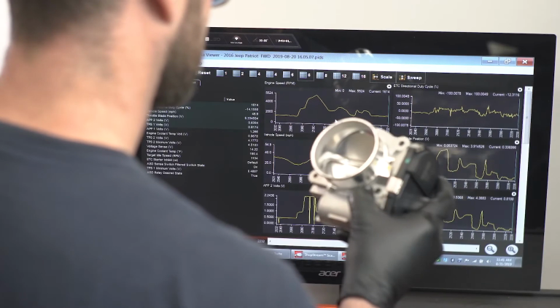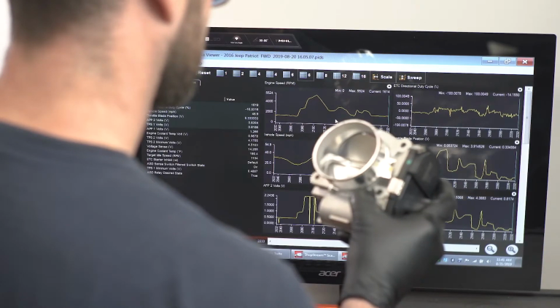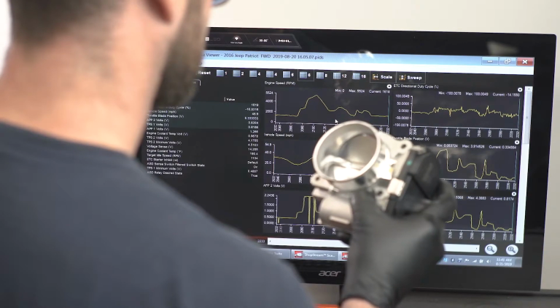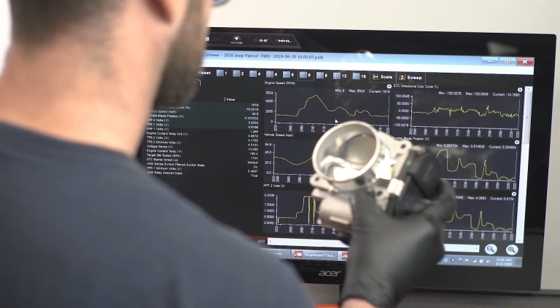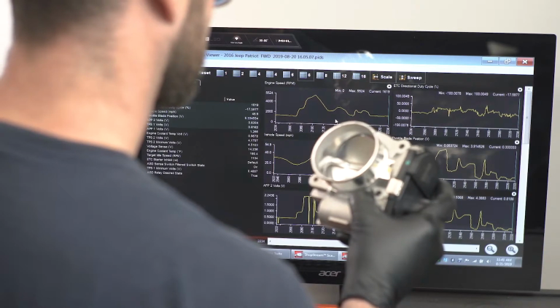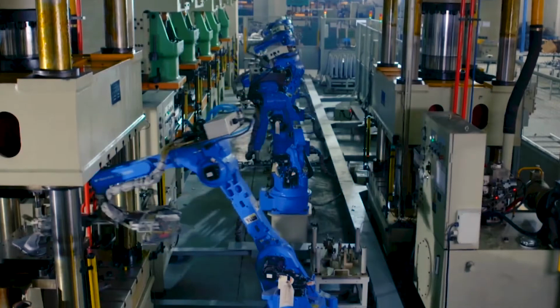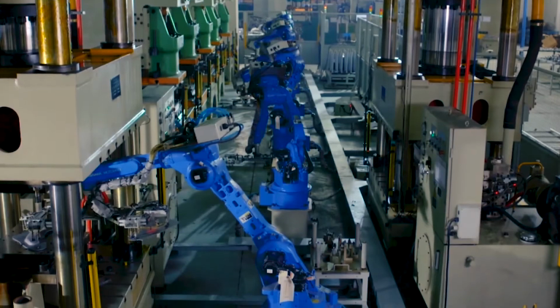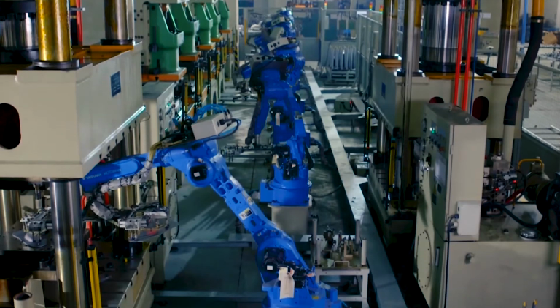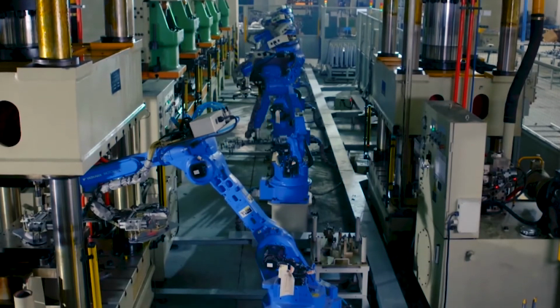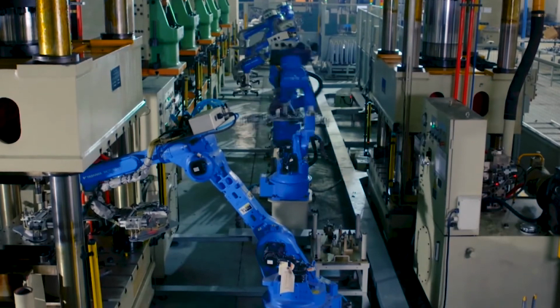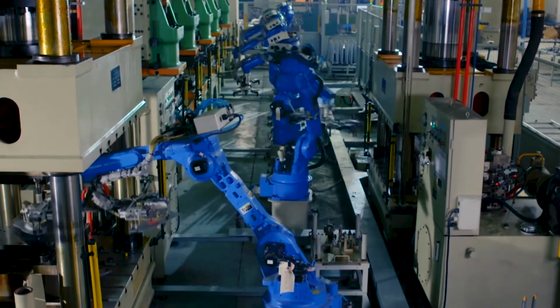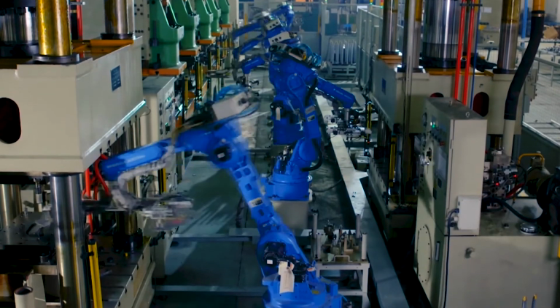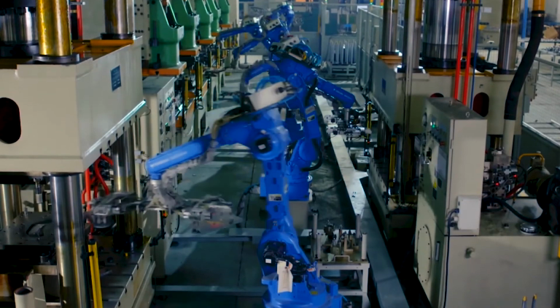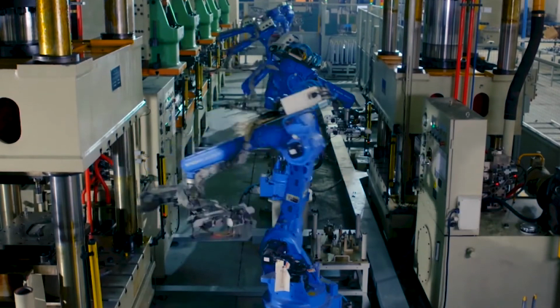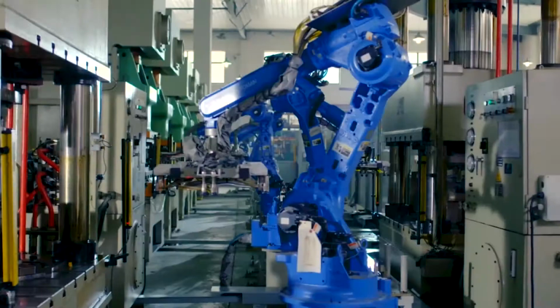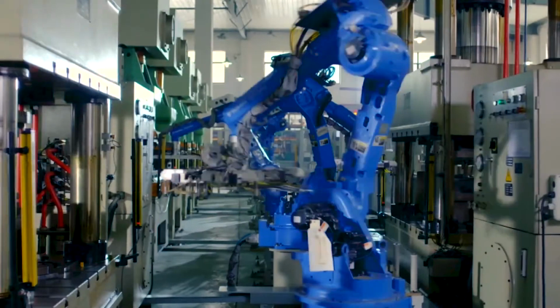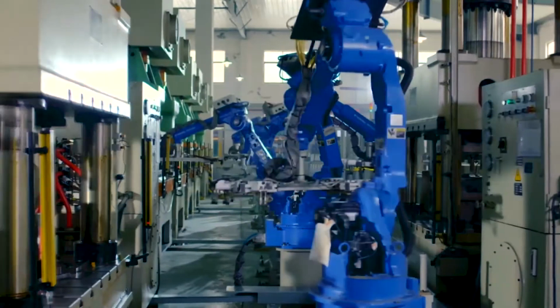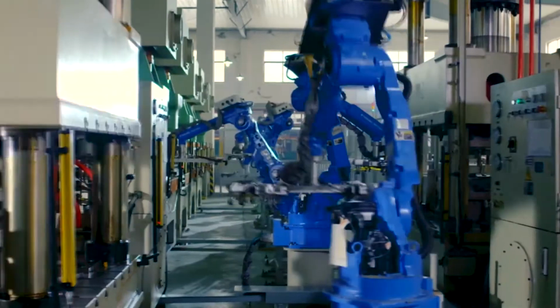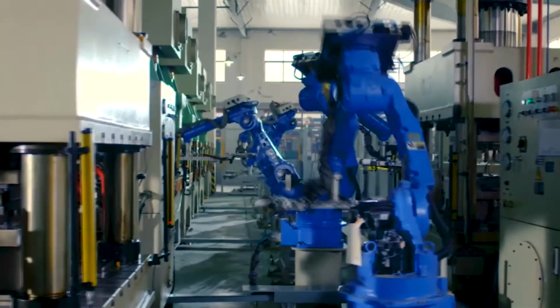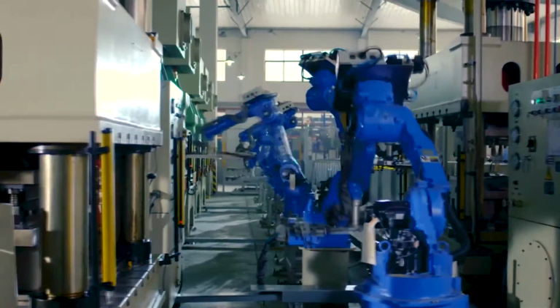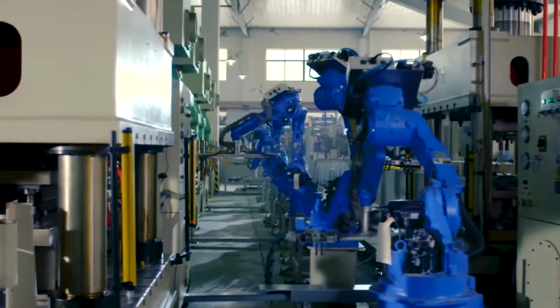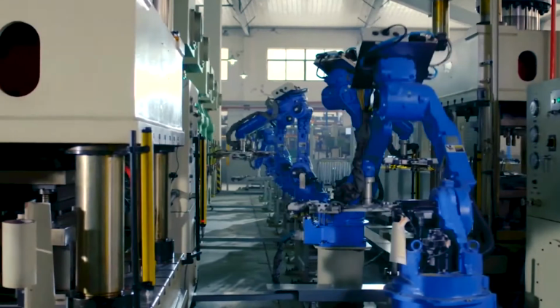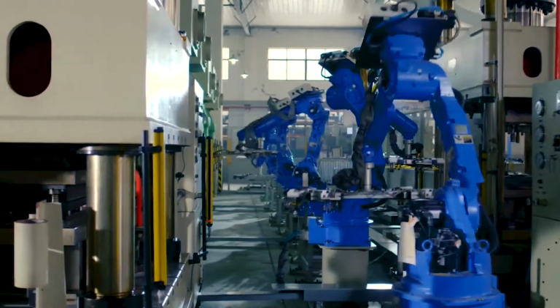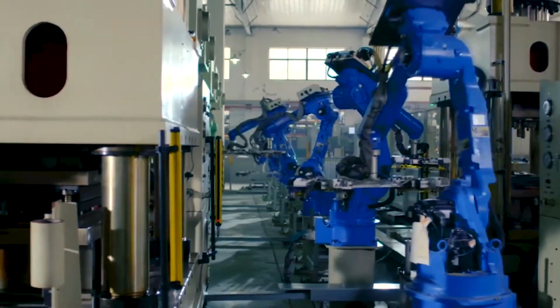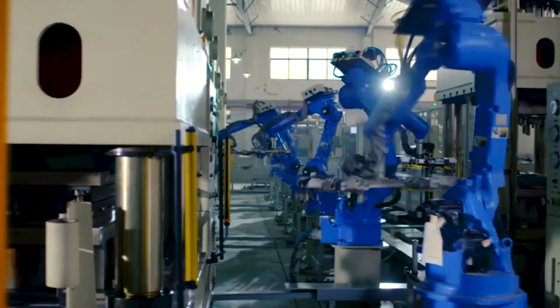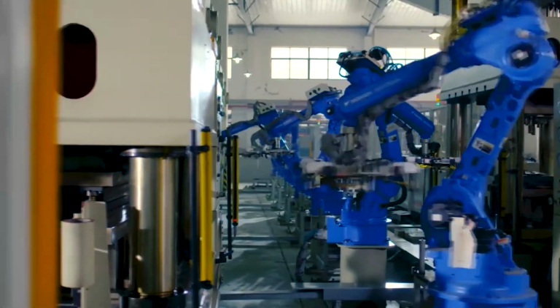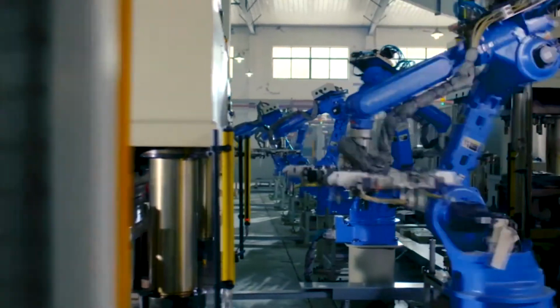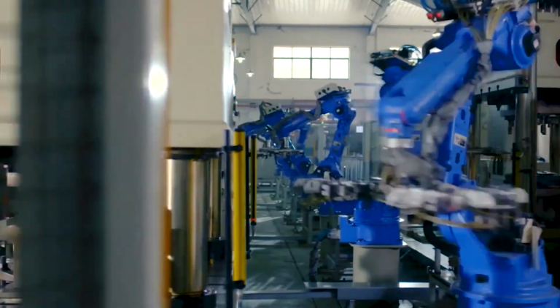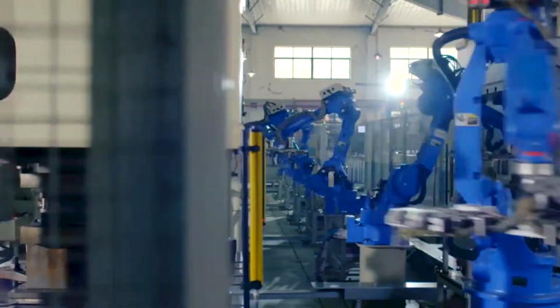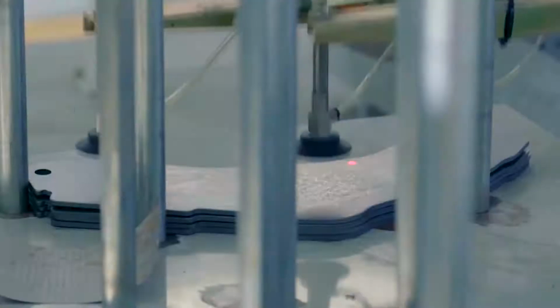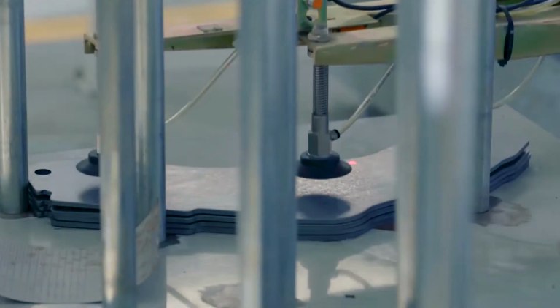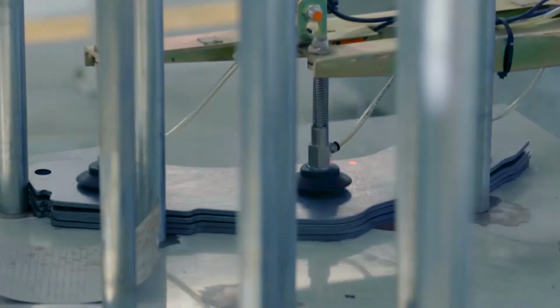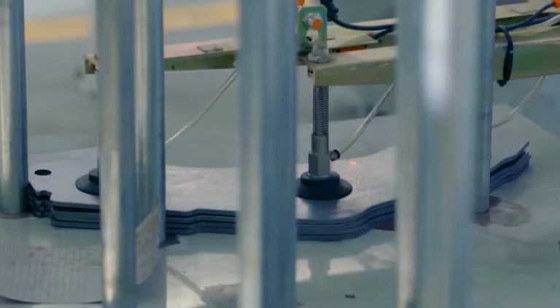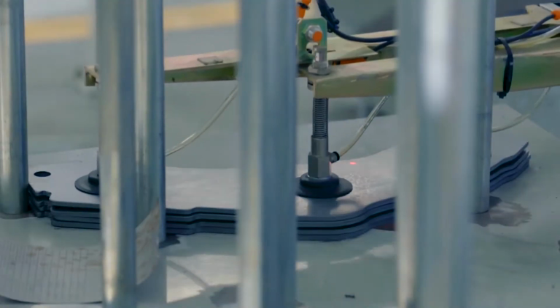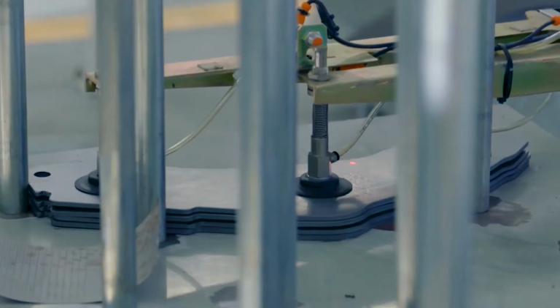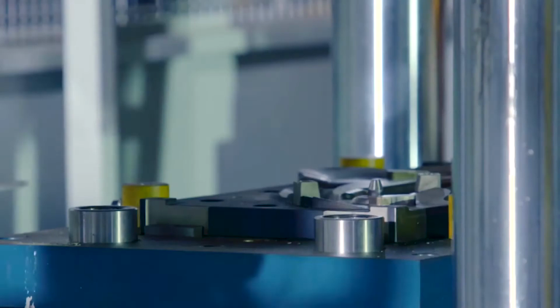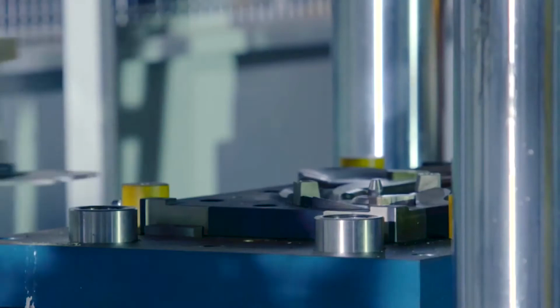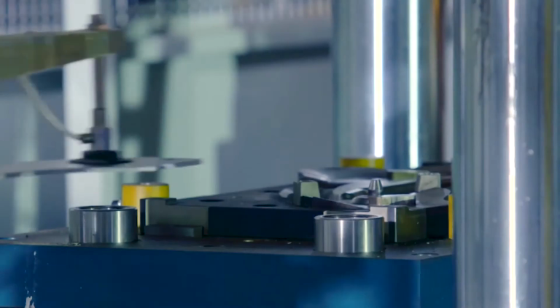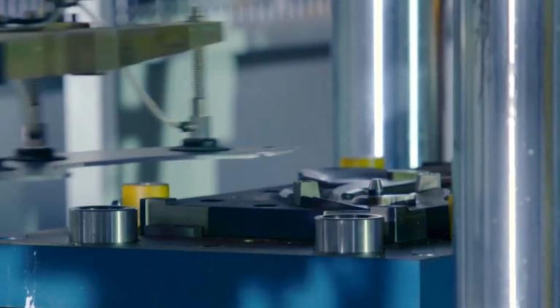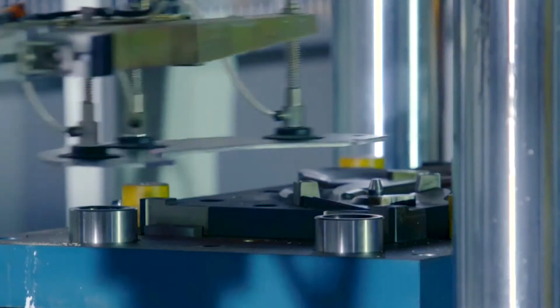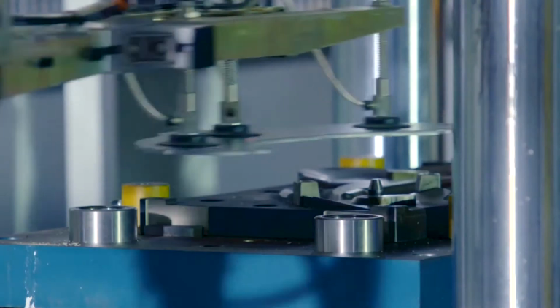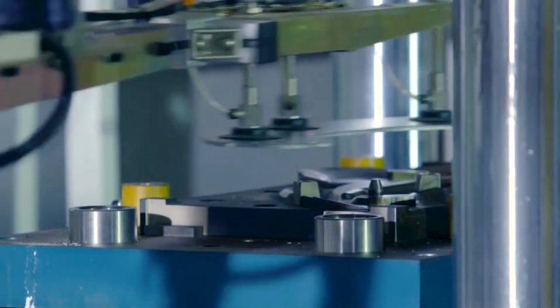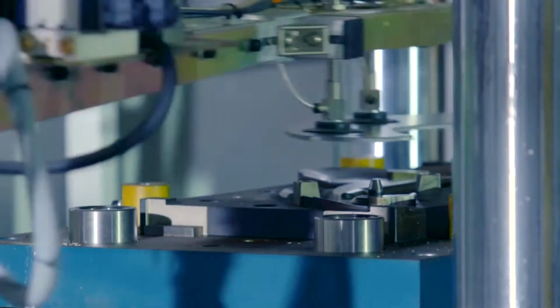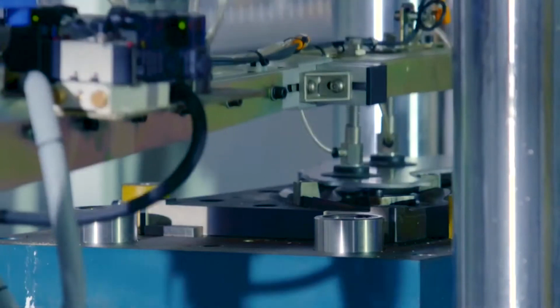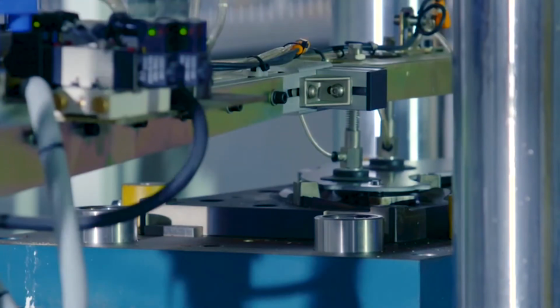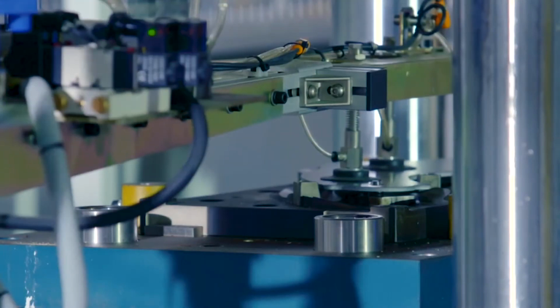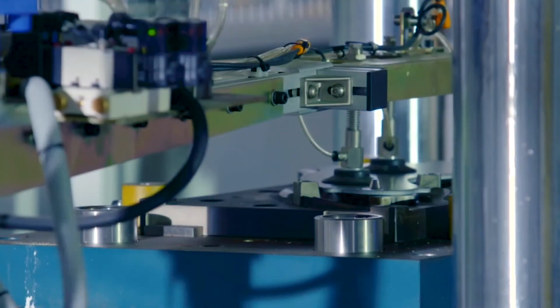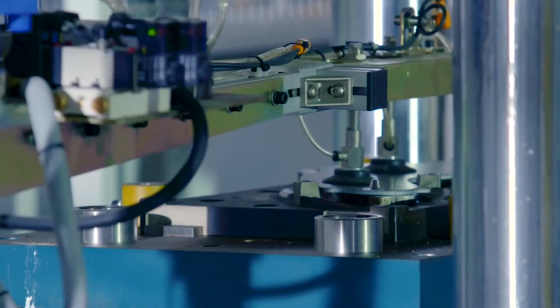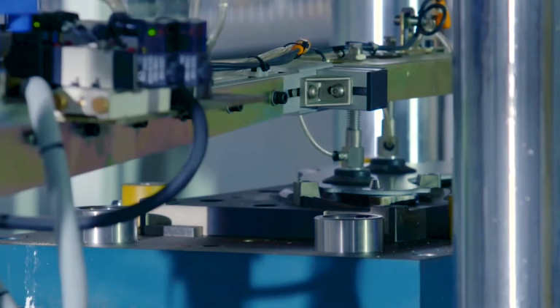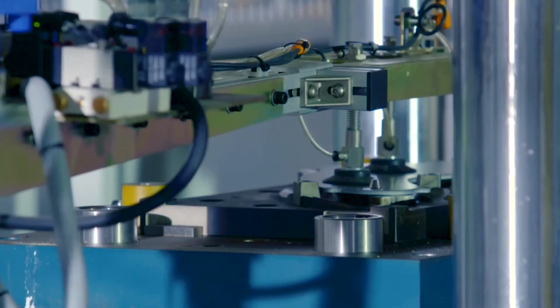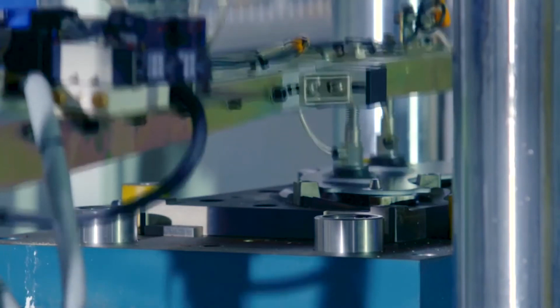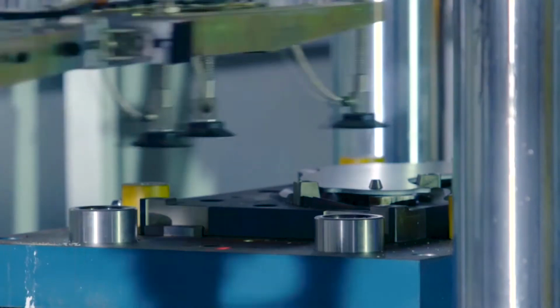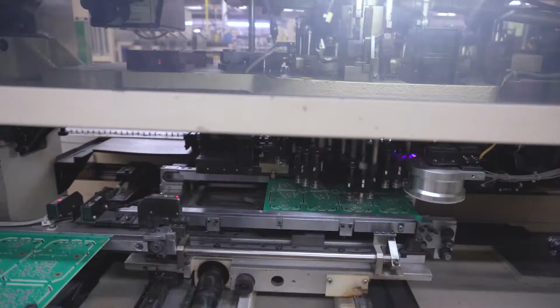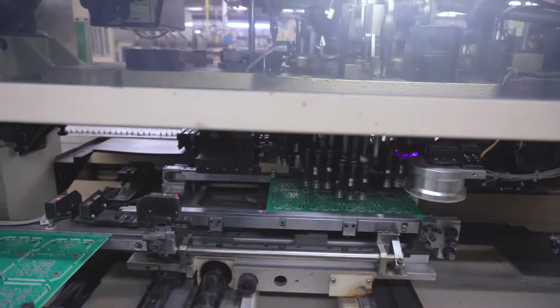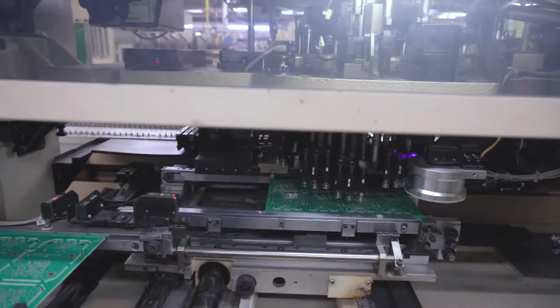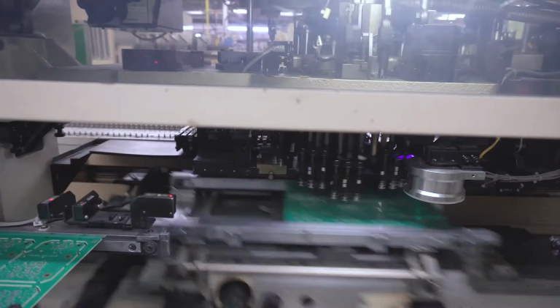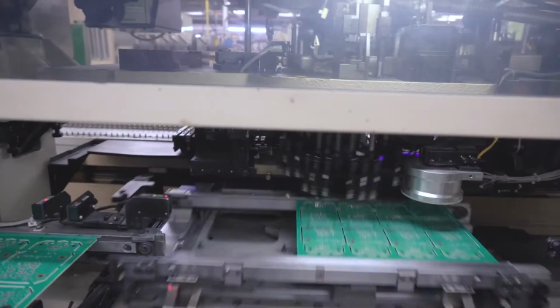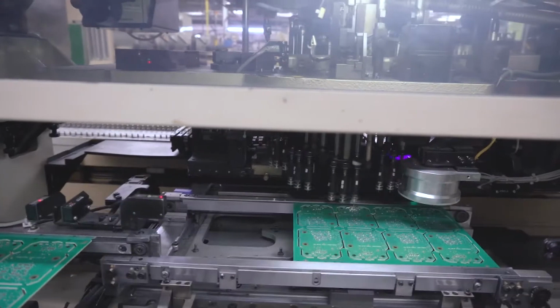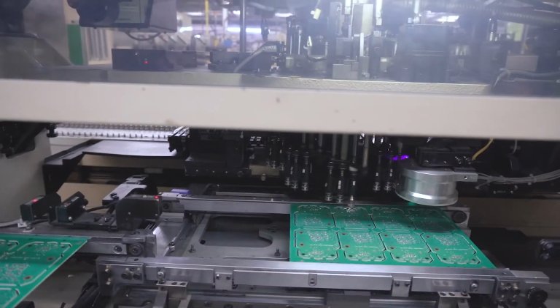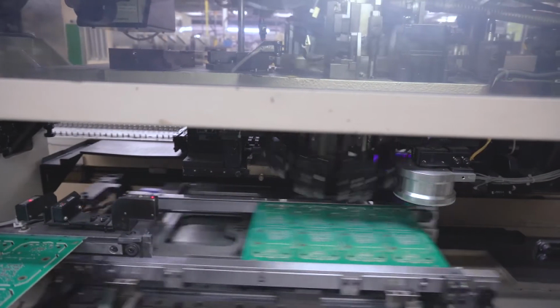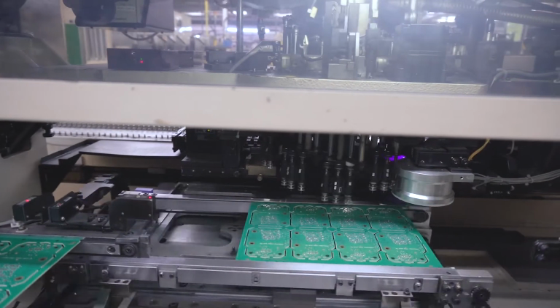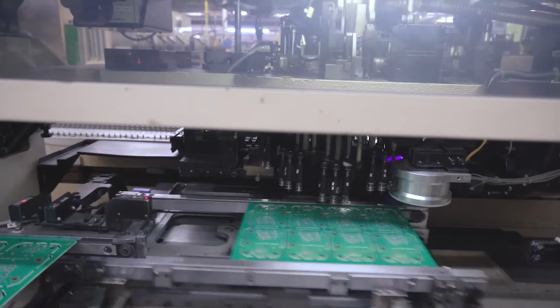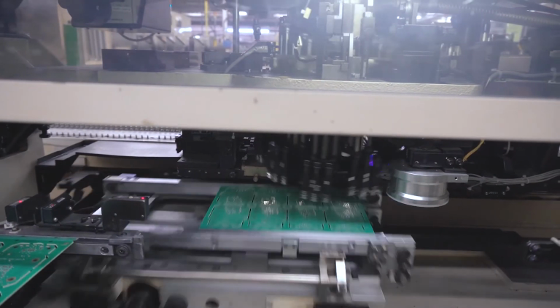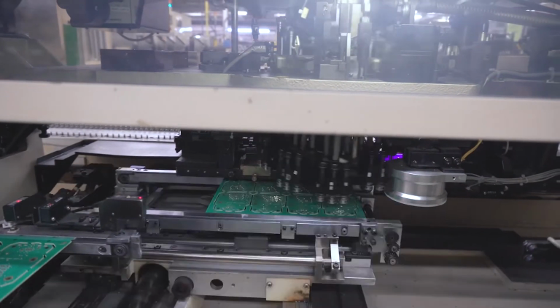We also maintain strict tolerances in our manufacturing processes, whether in our mechanical parts or our electronic components.